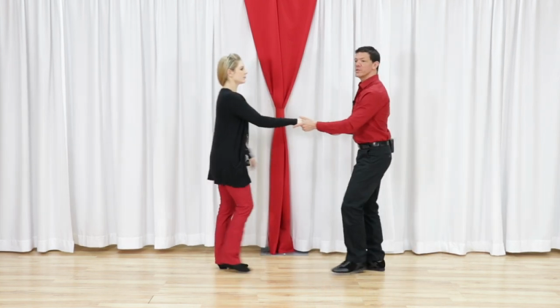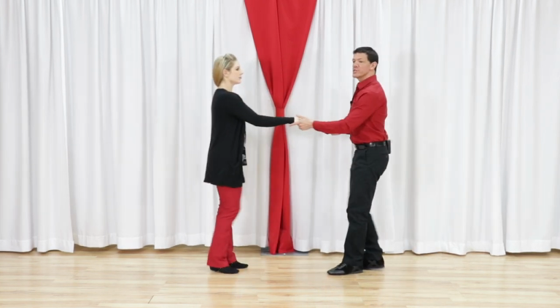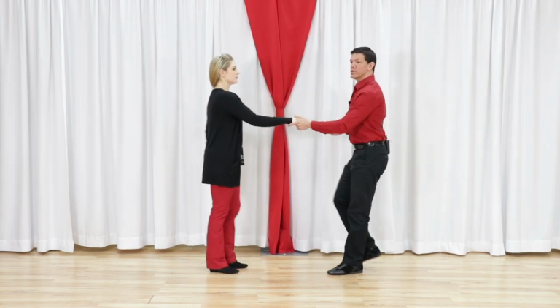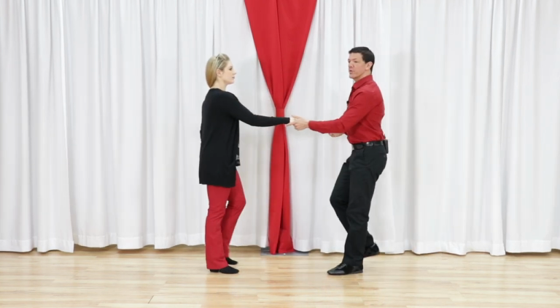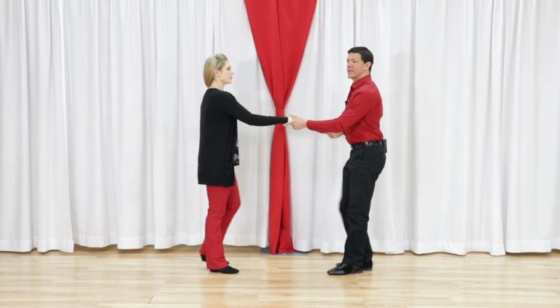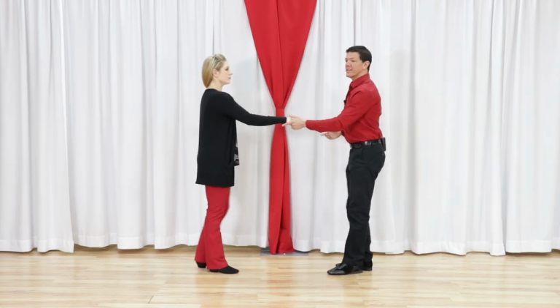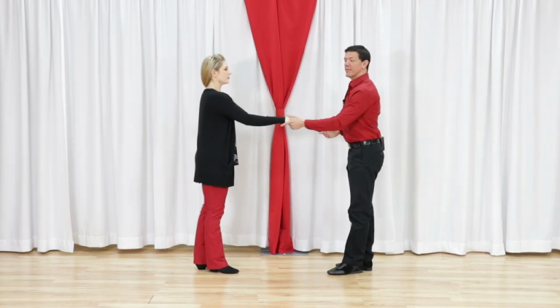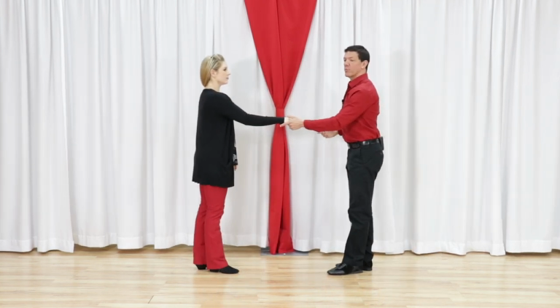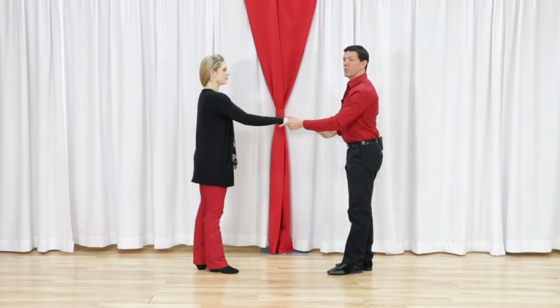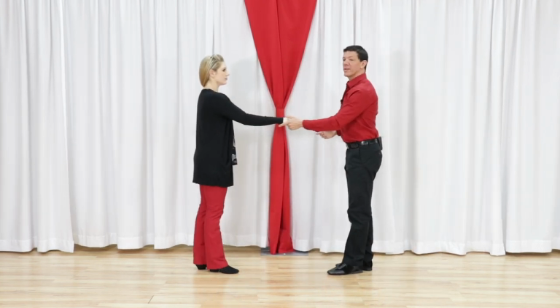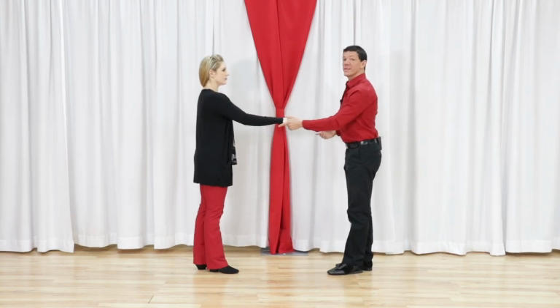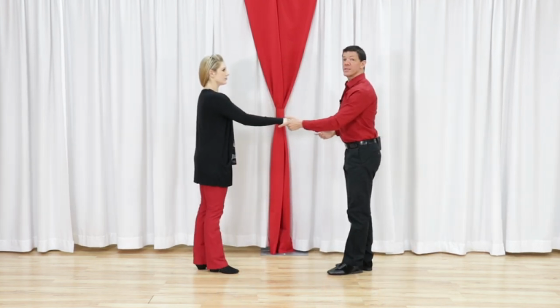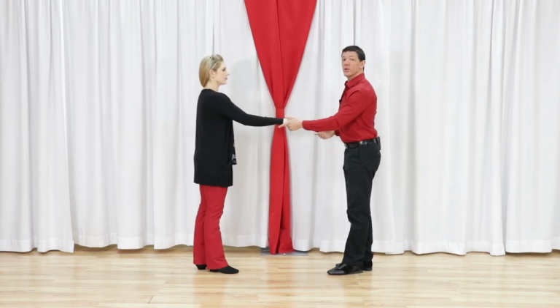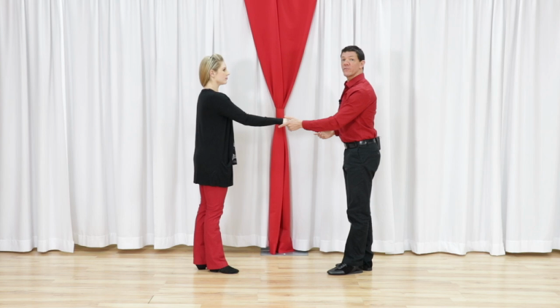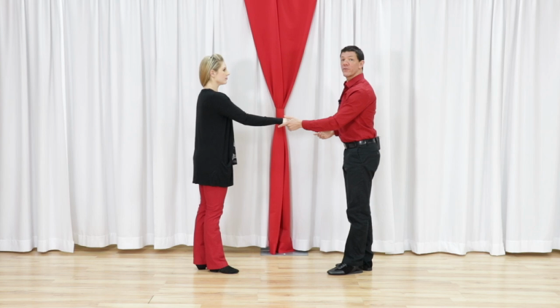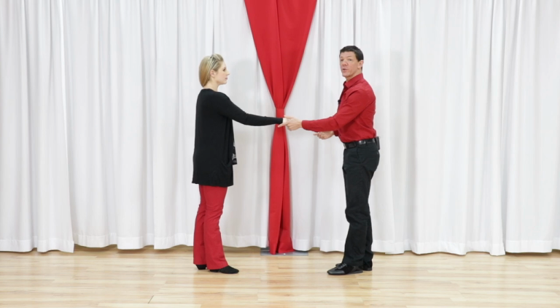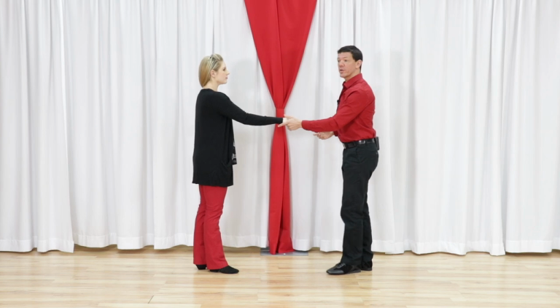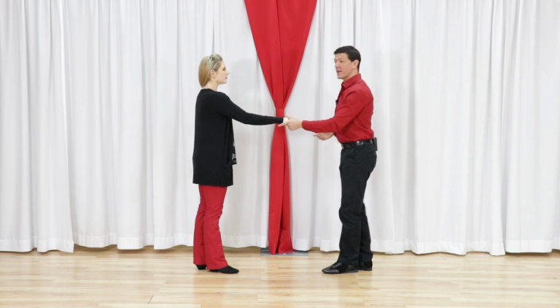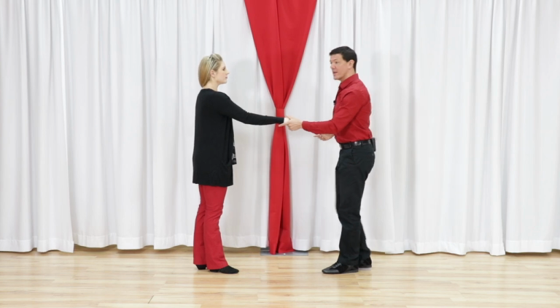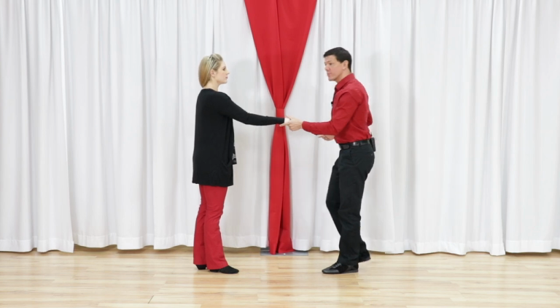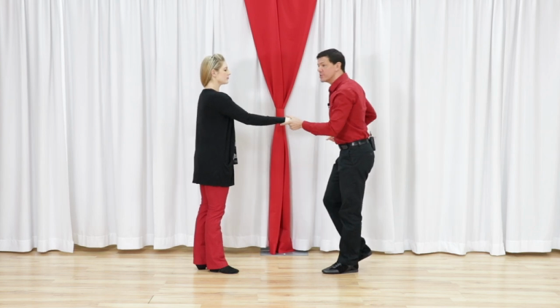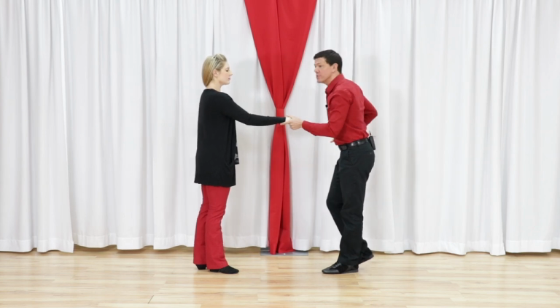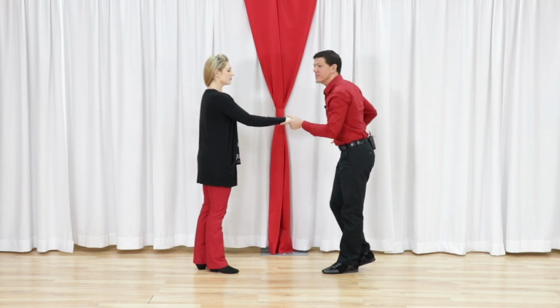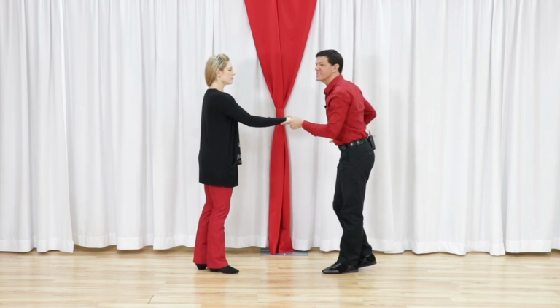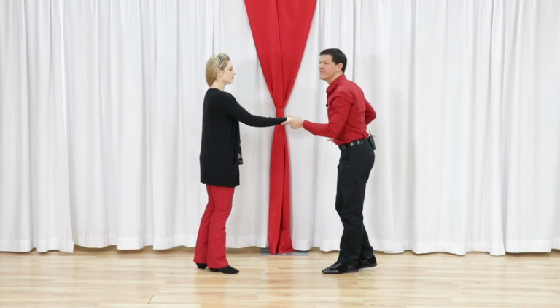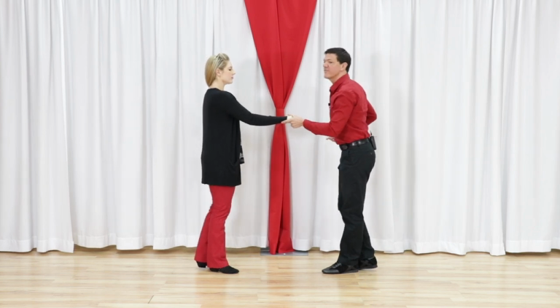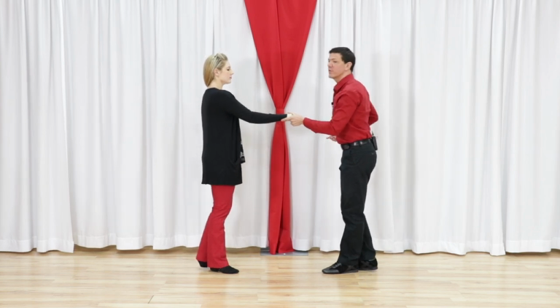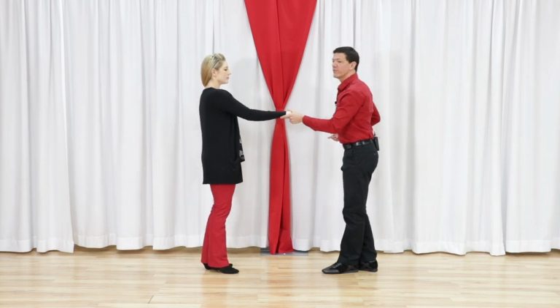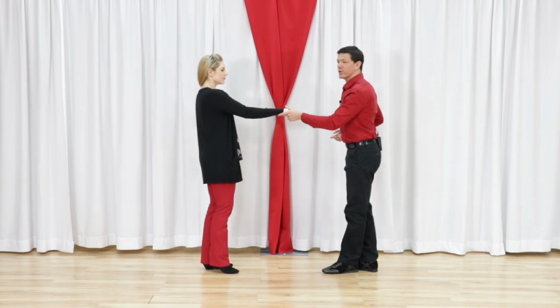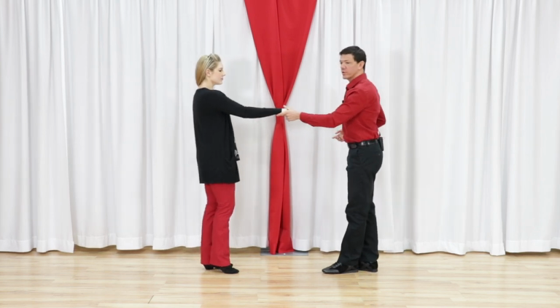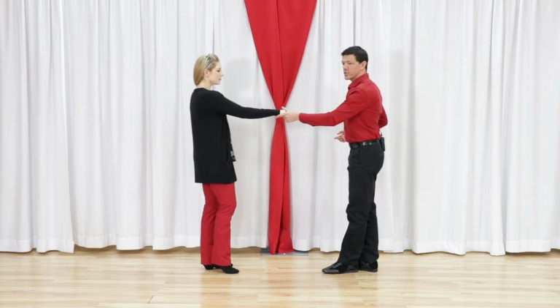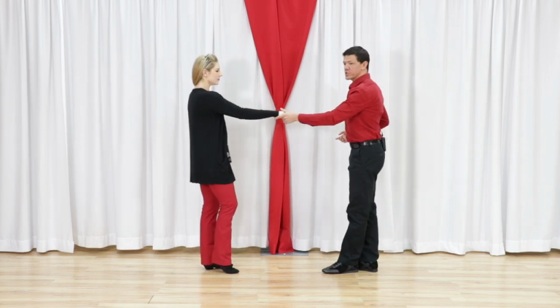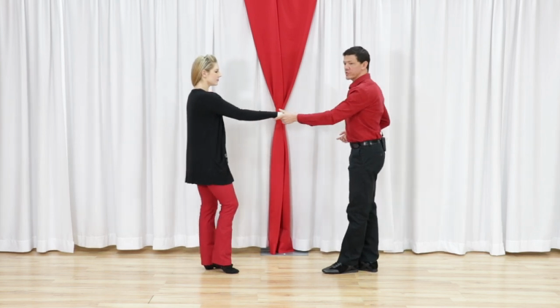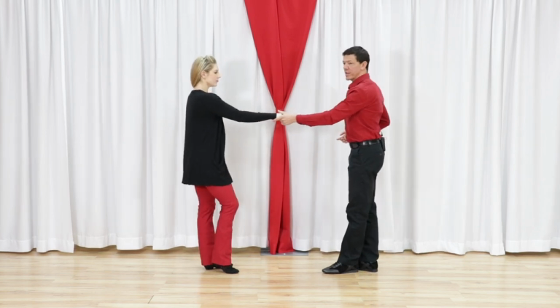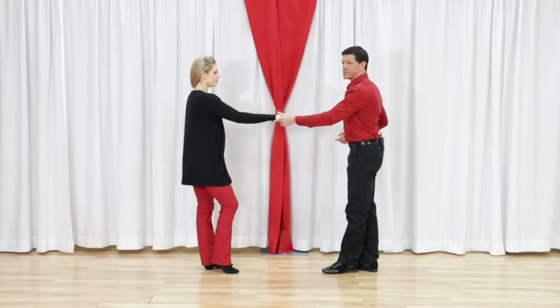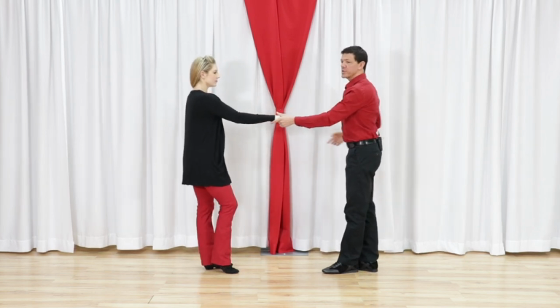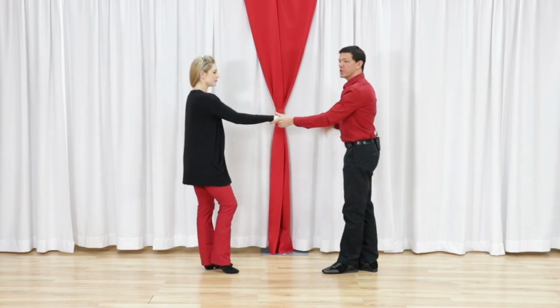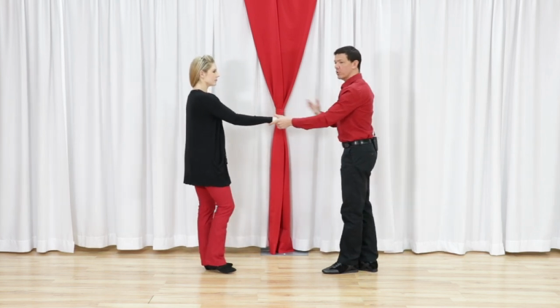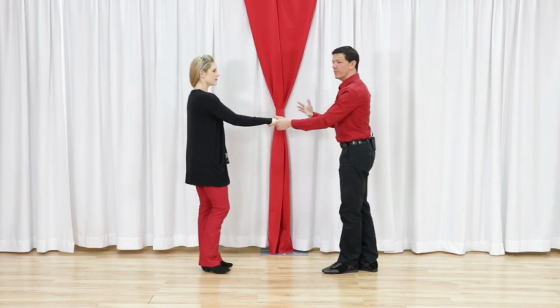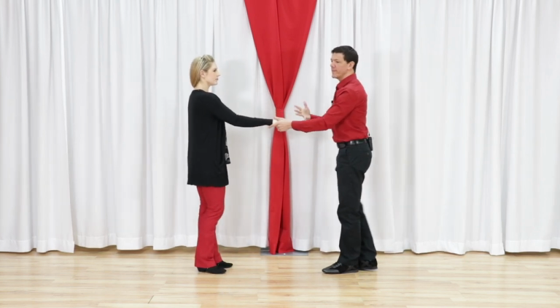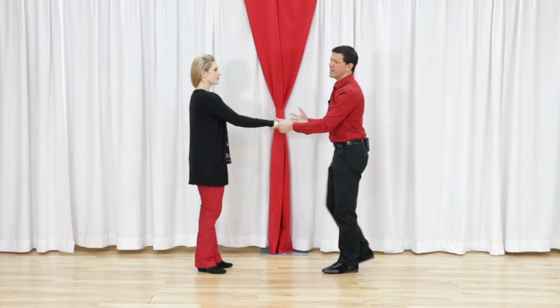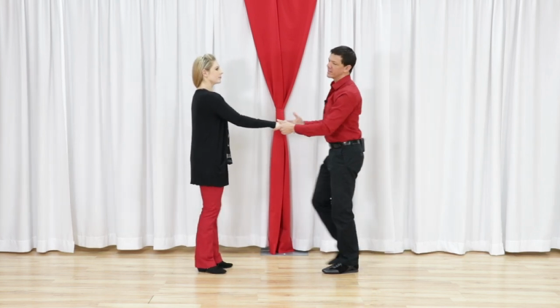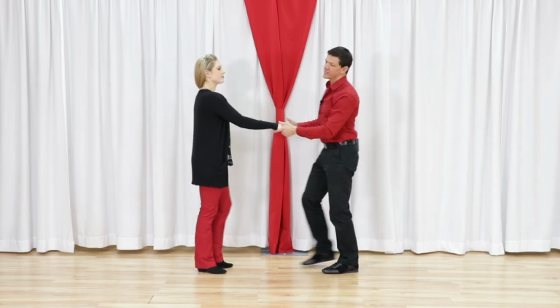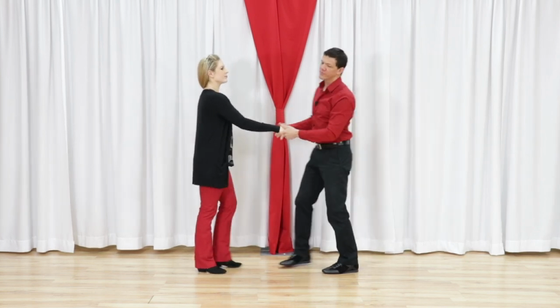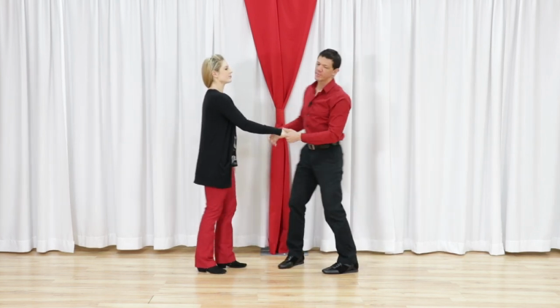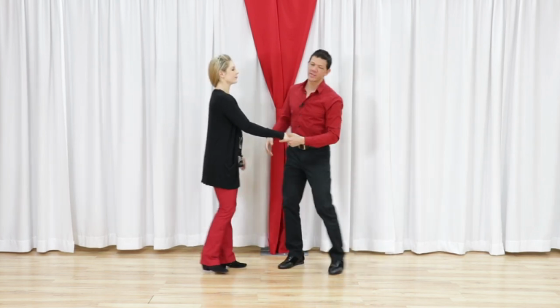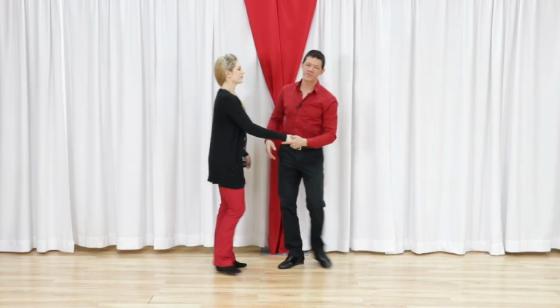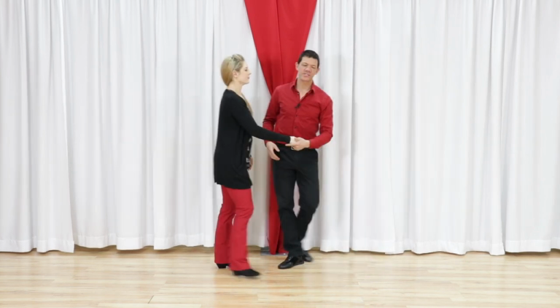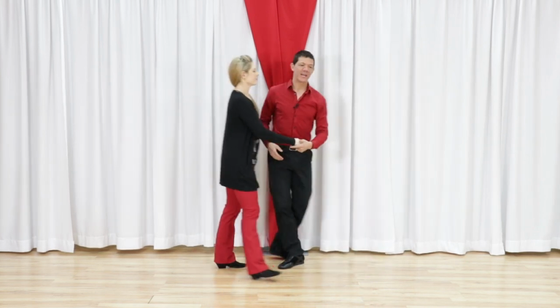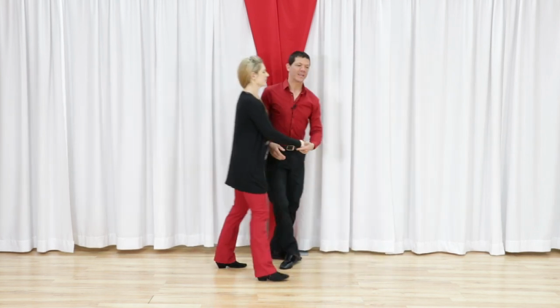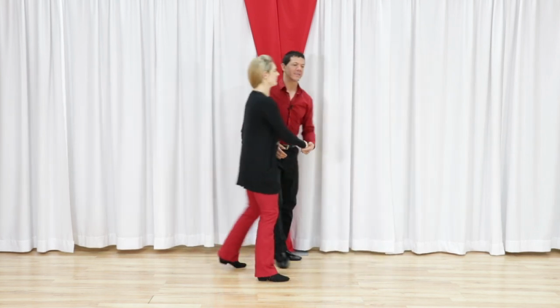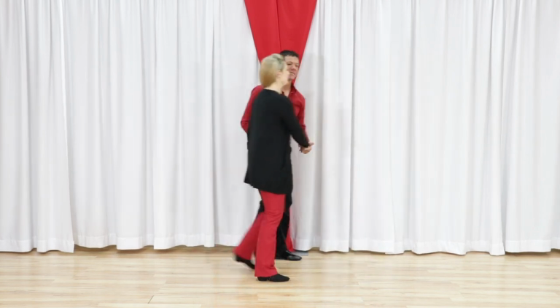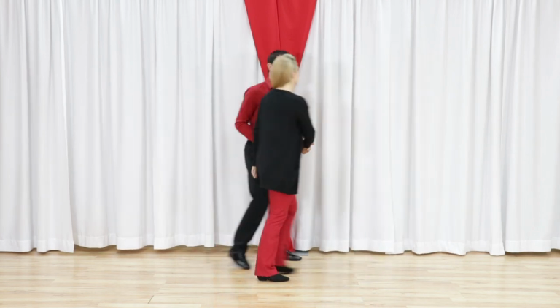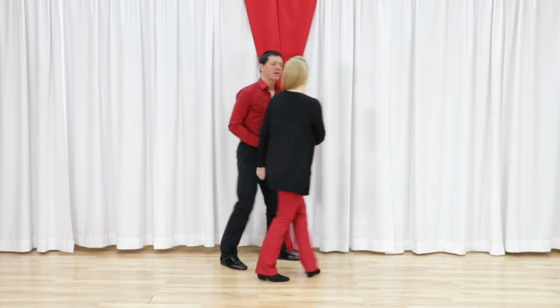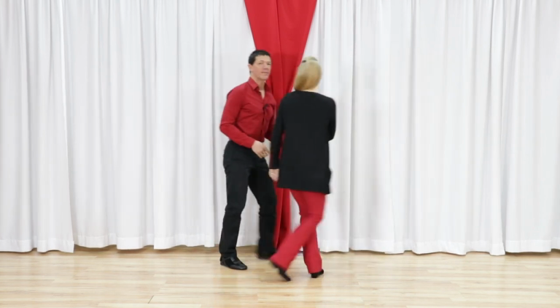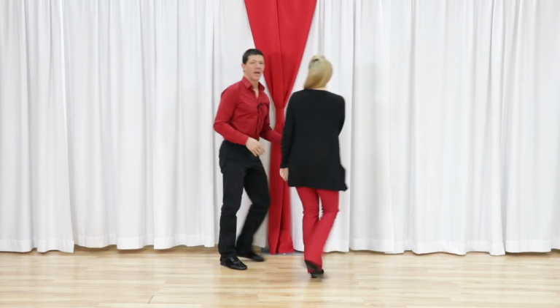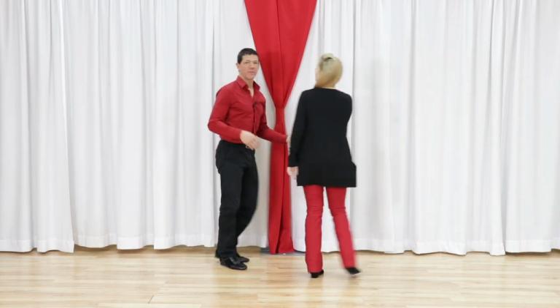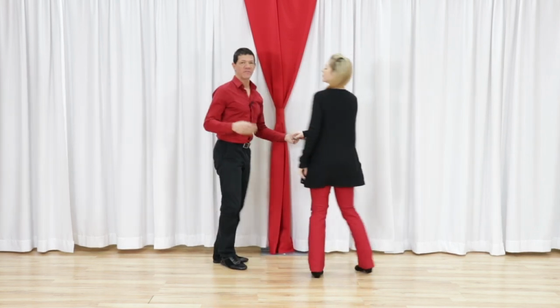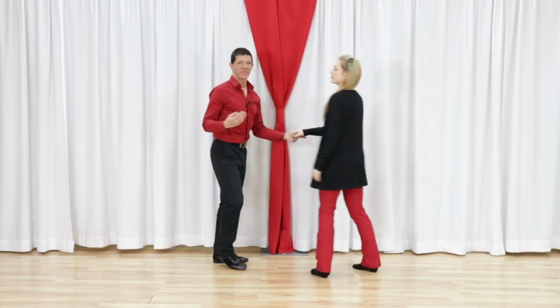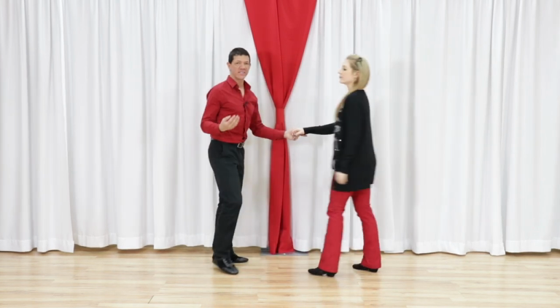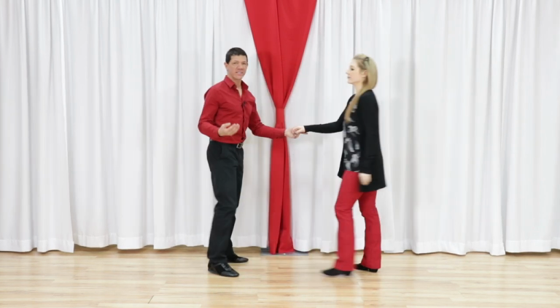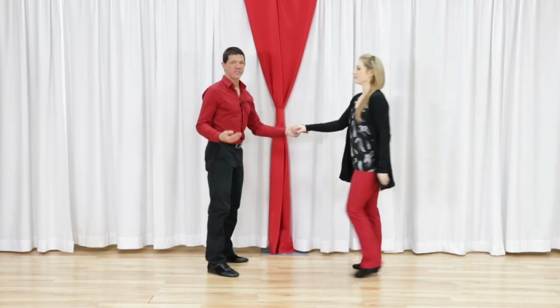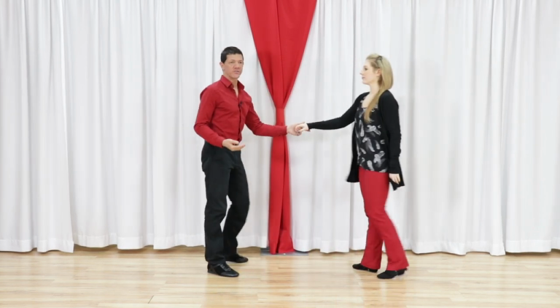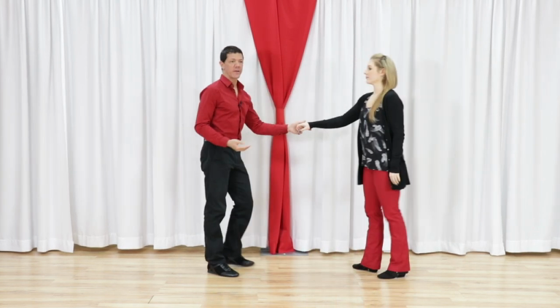Number one doesn't look very good and number two doesn't feel very good in the stretch. Let's flip to the other side and talk about how we fix these three.